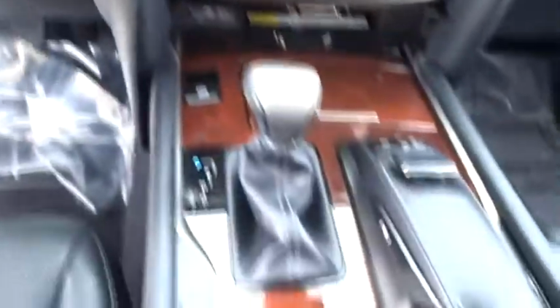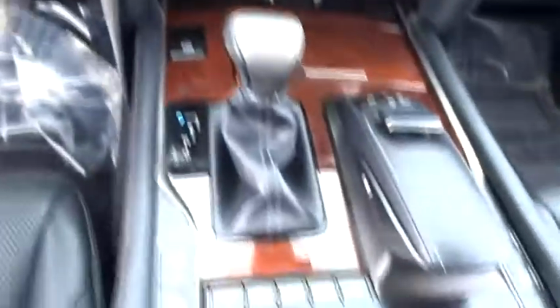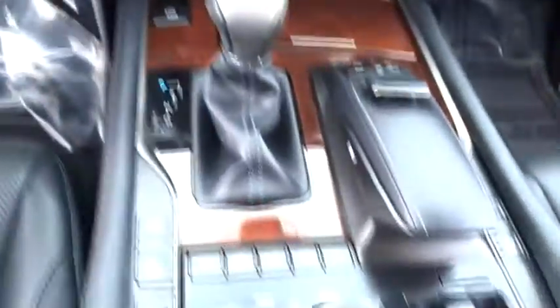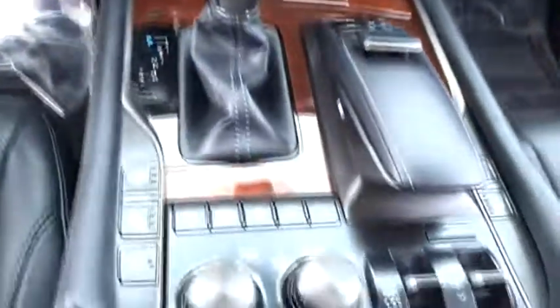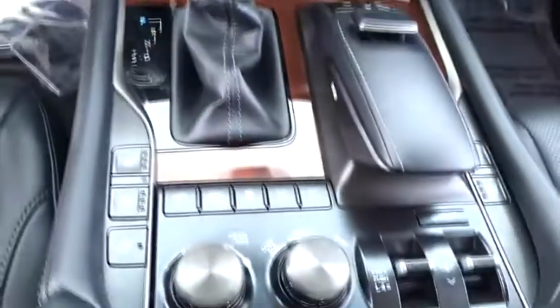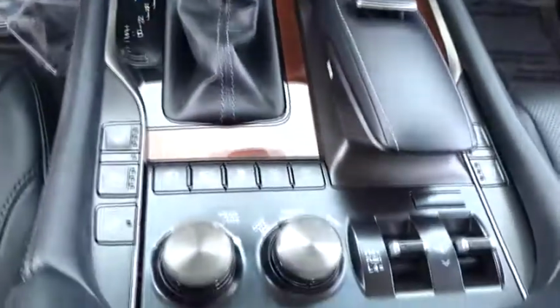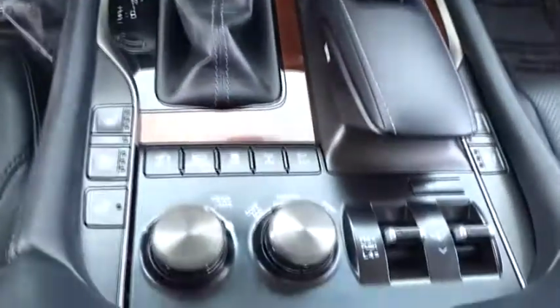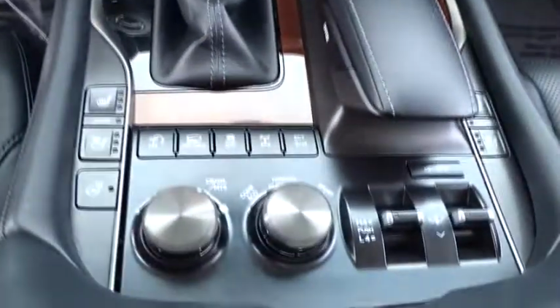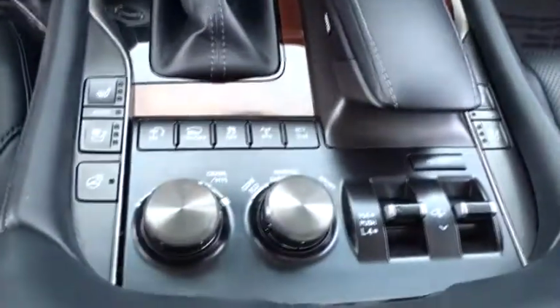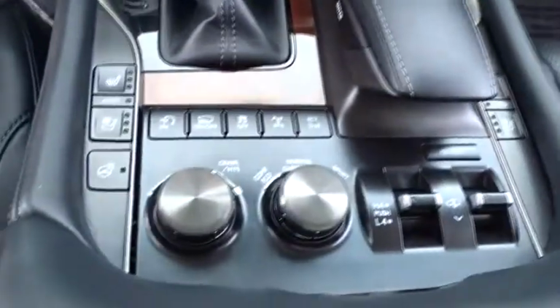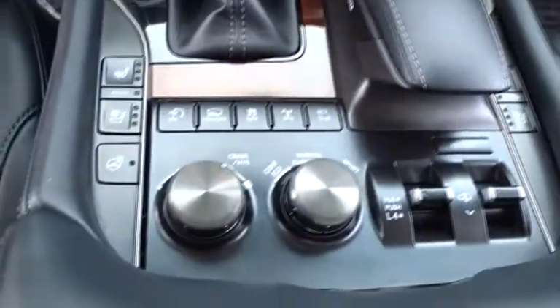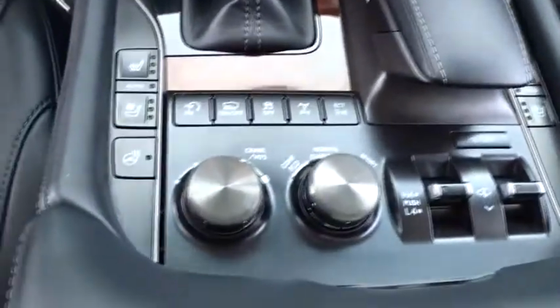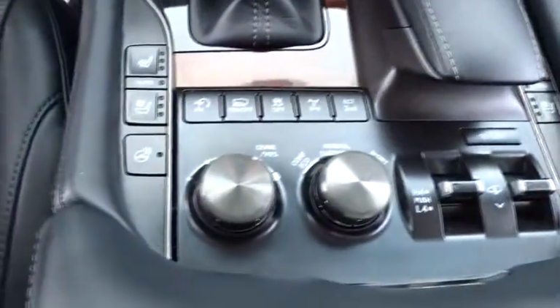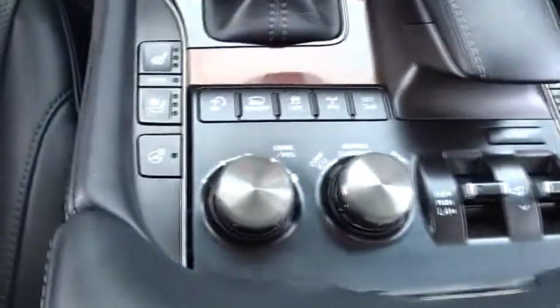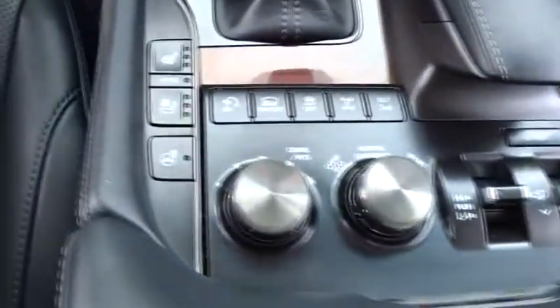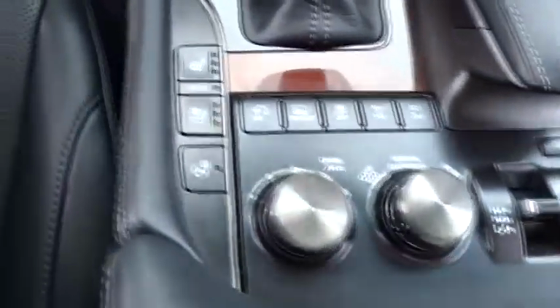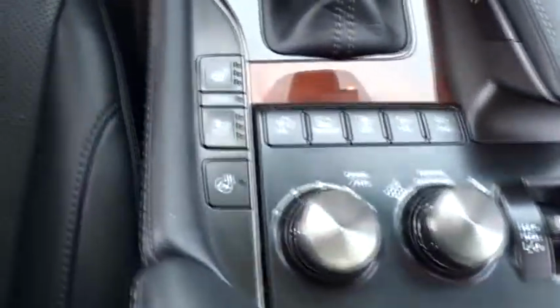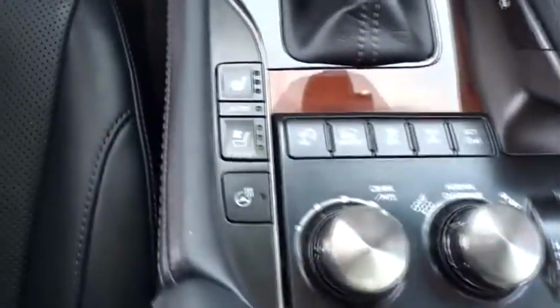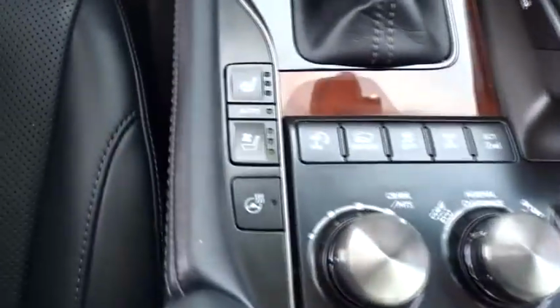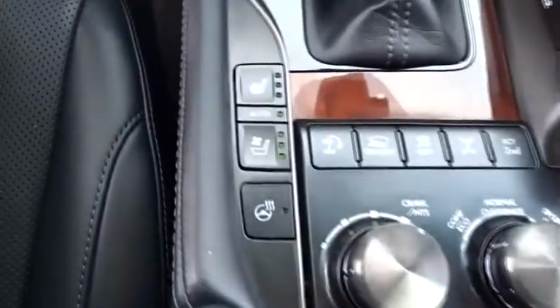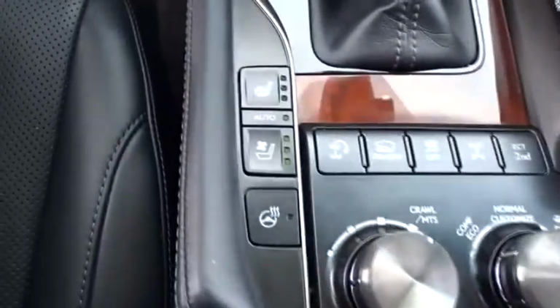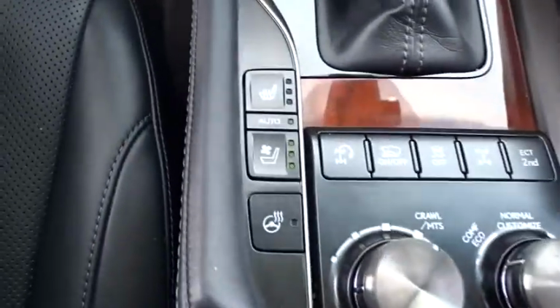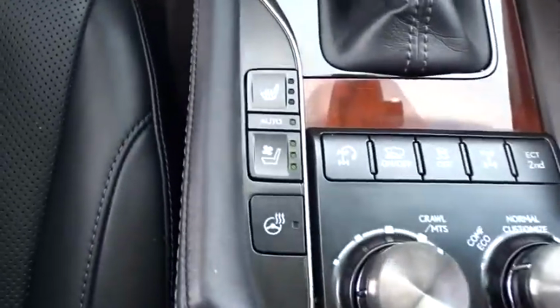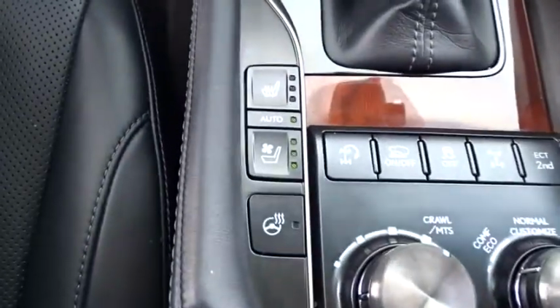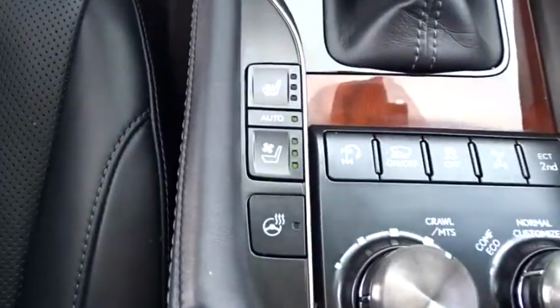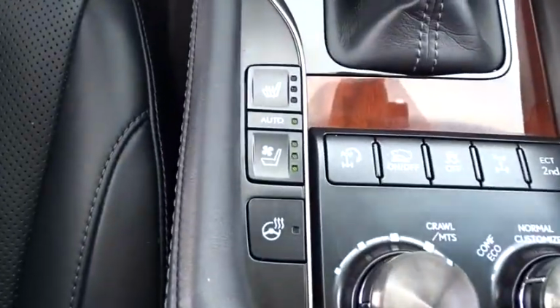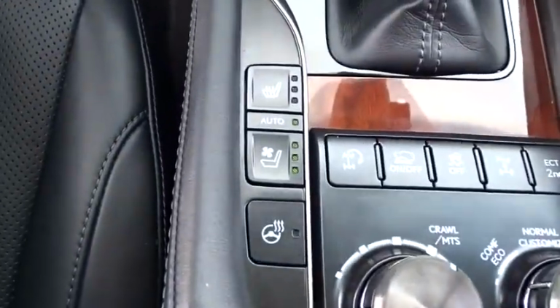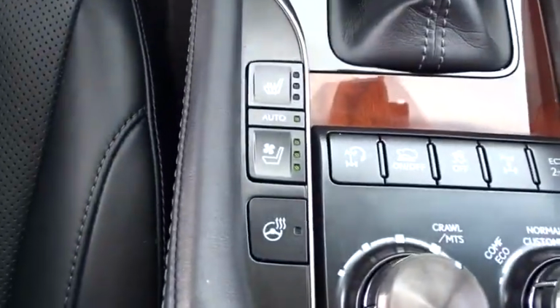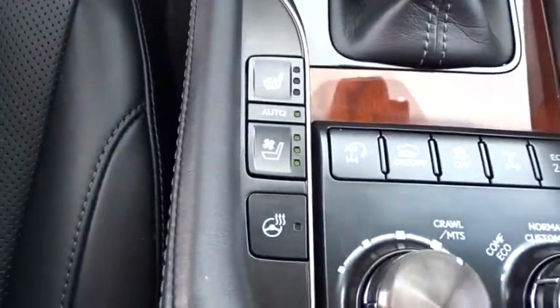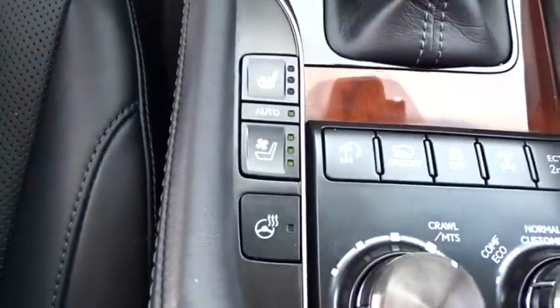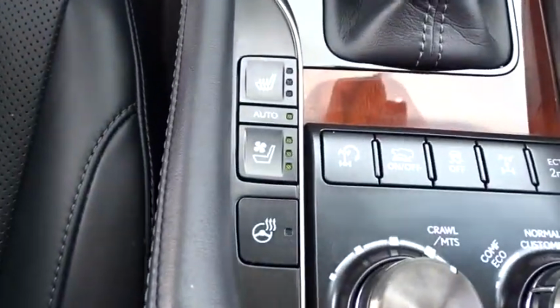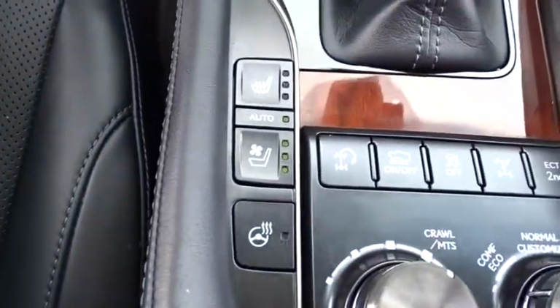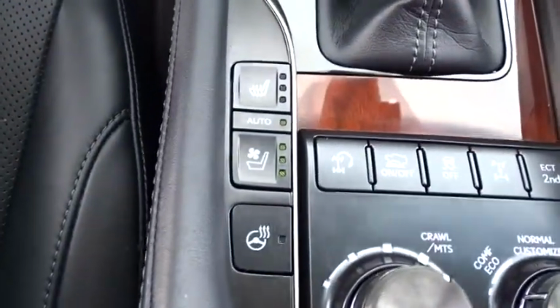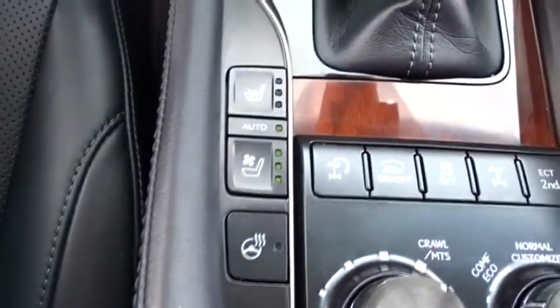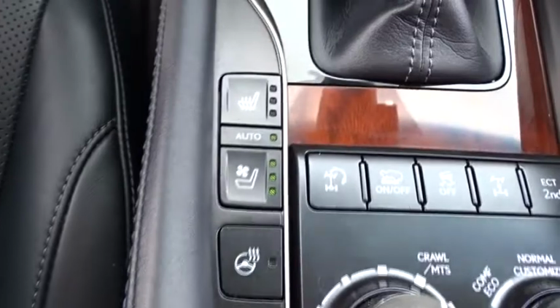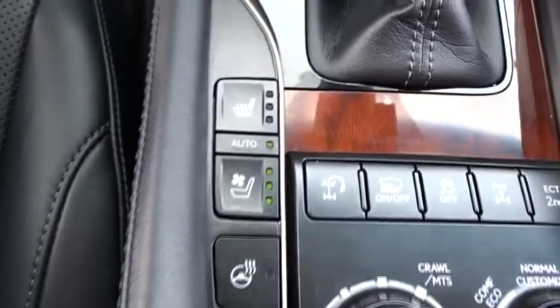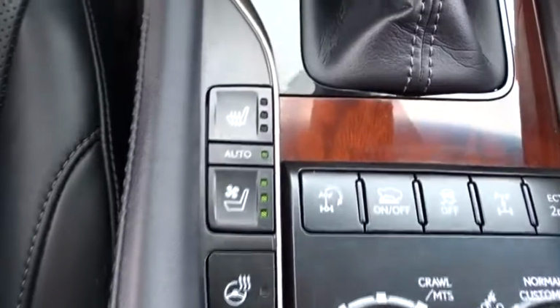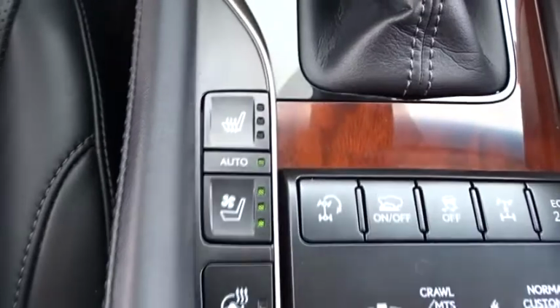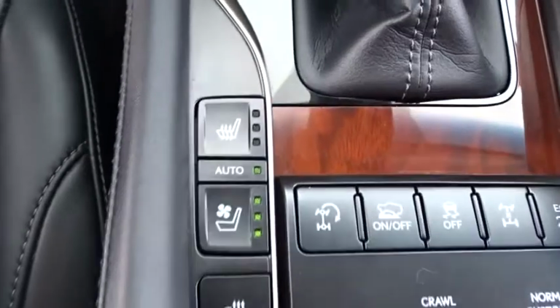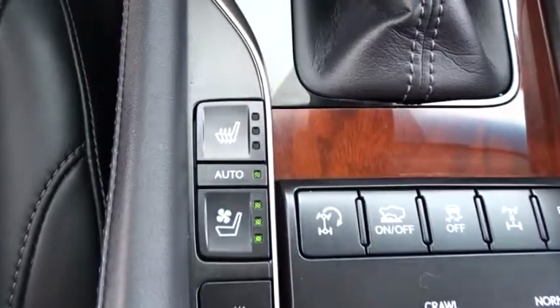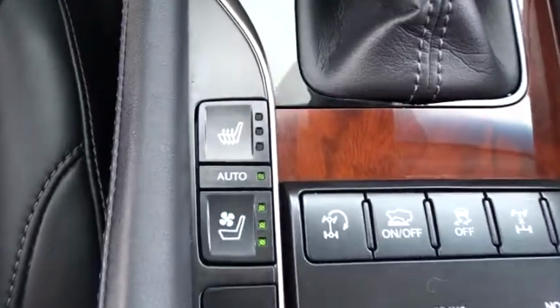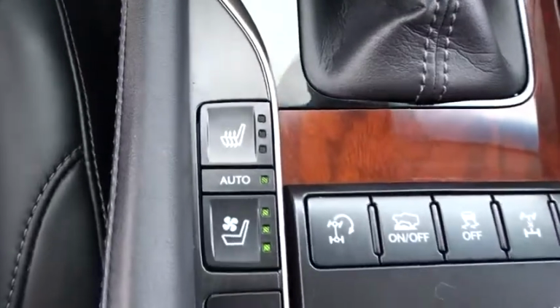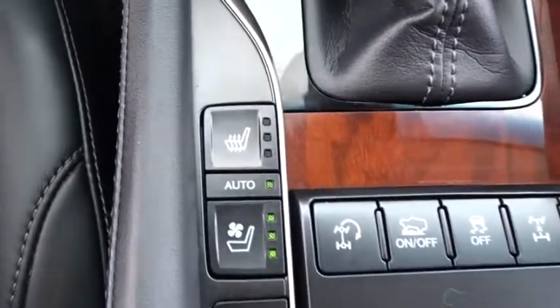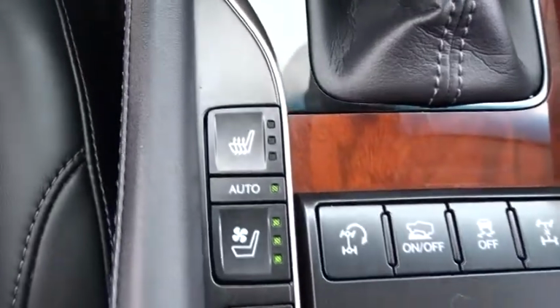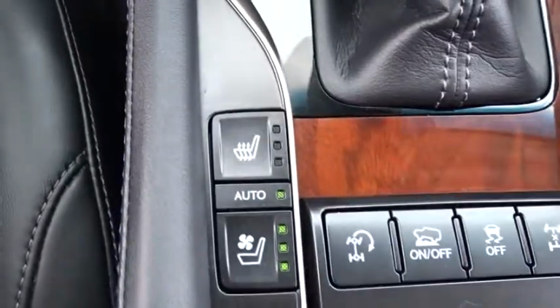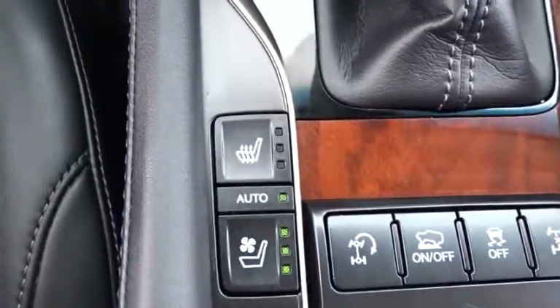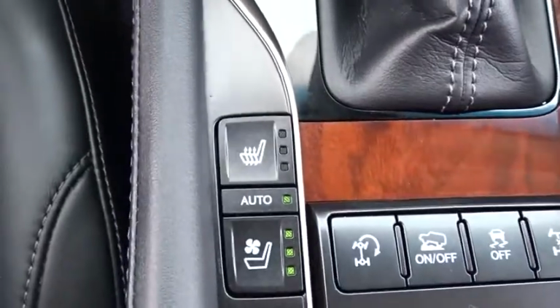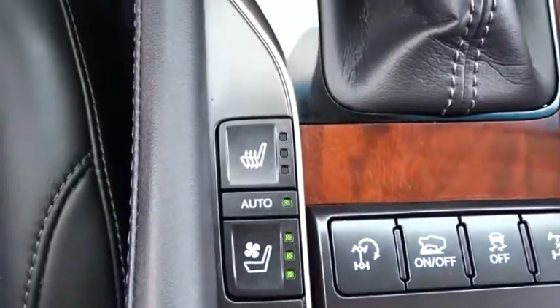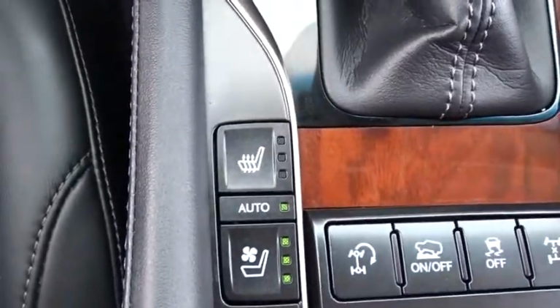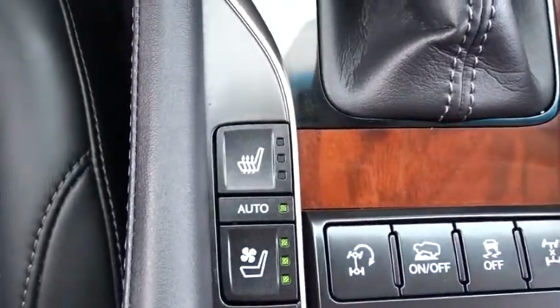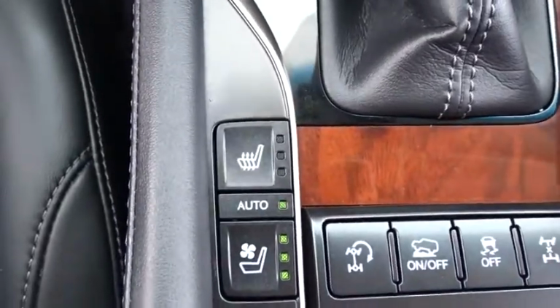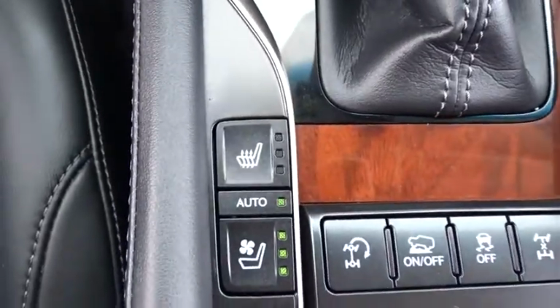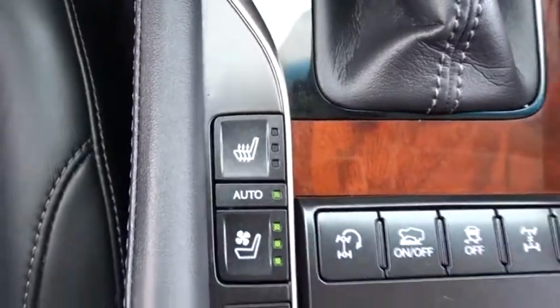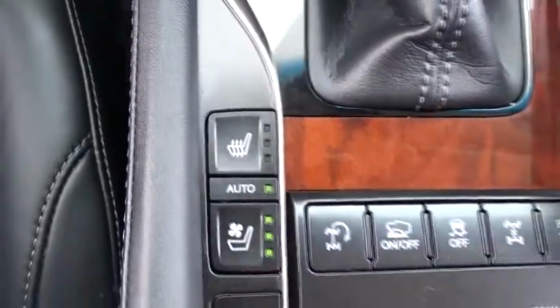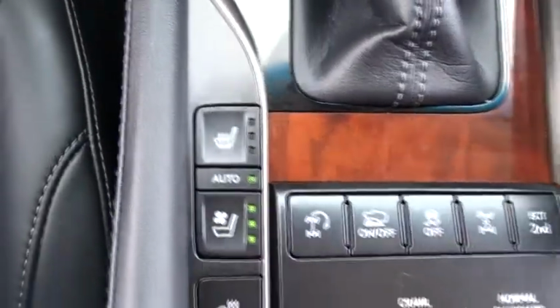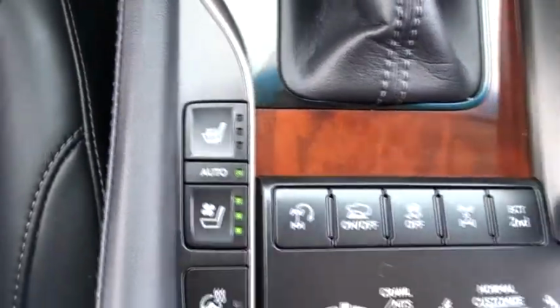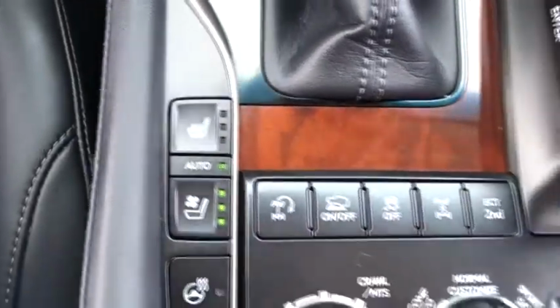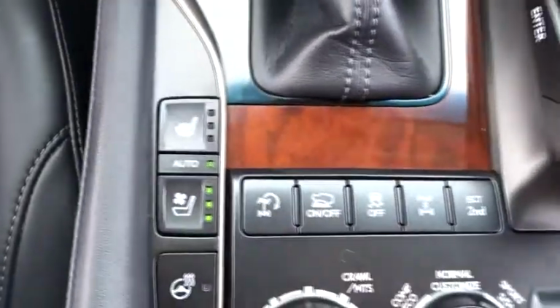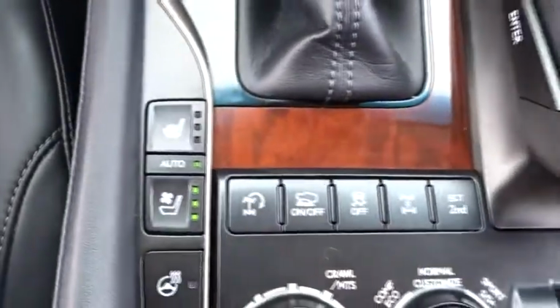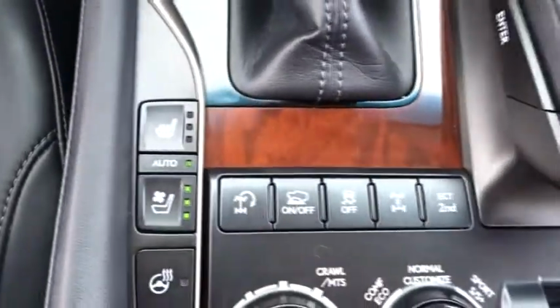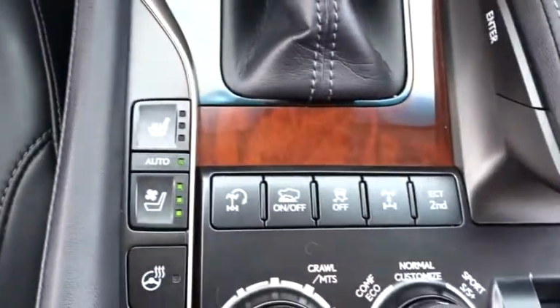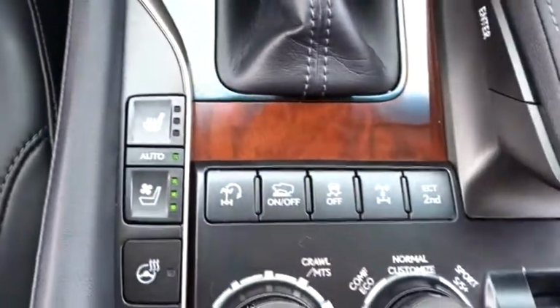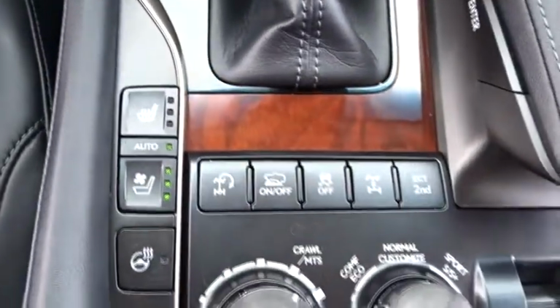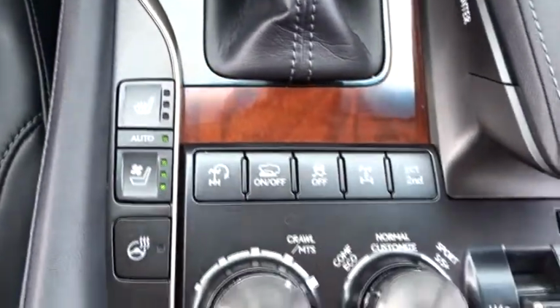Power steering, cruise control, auto-dimming rear view mirror, keyless start, aluminum wheels. Come see the car for yourself.